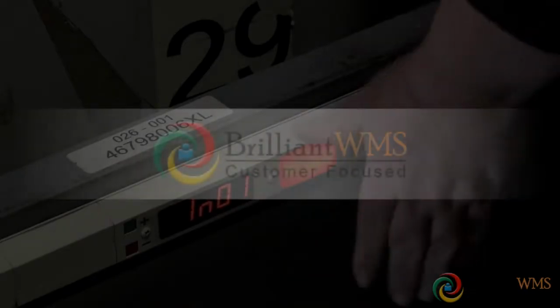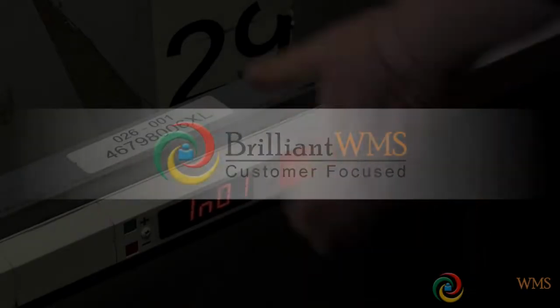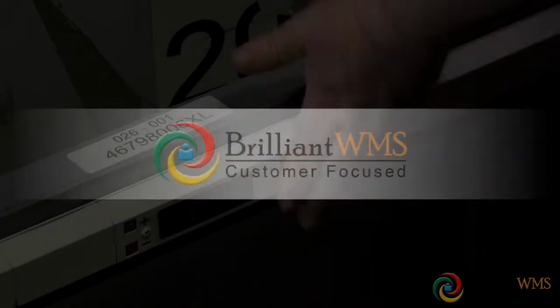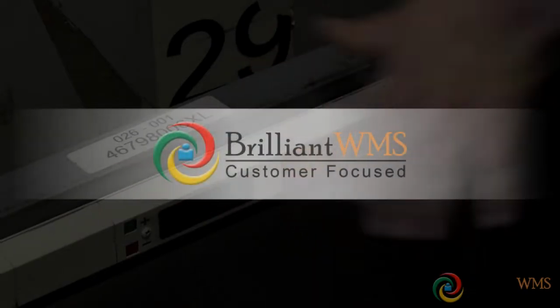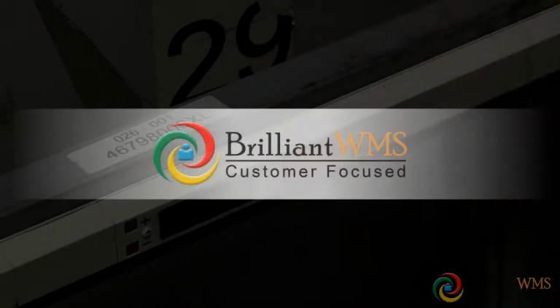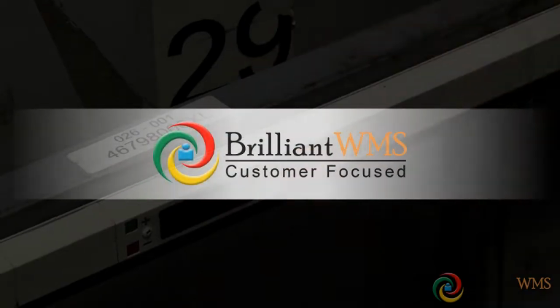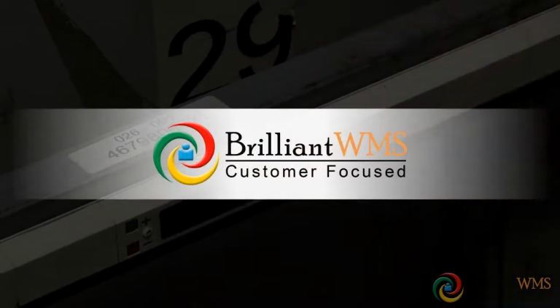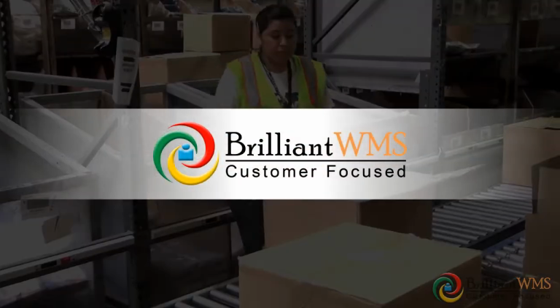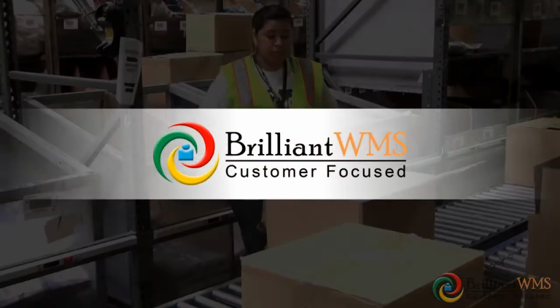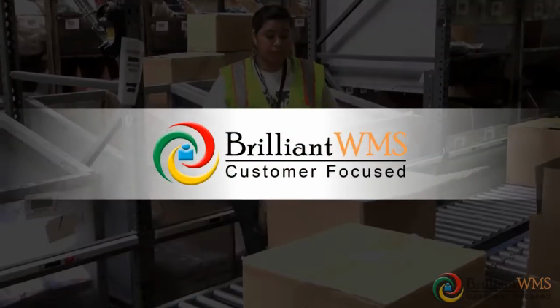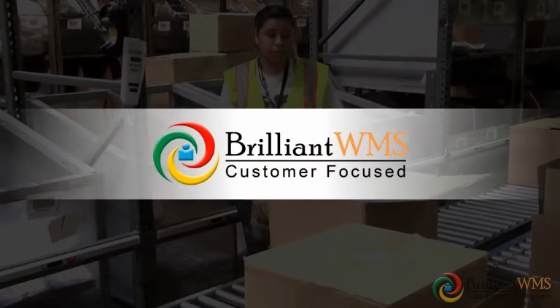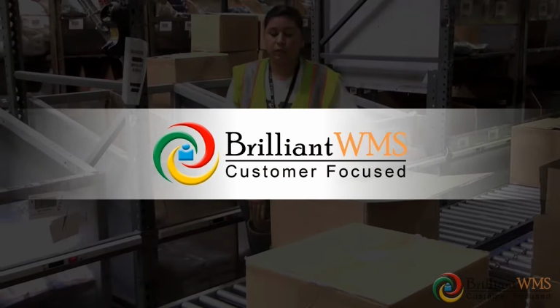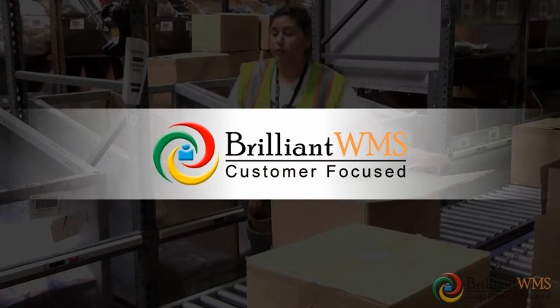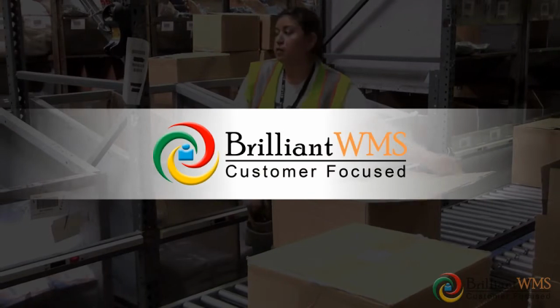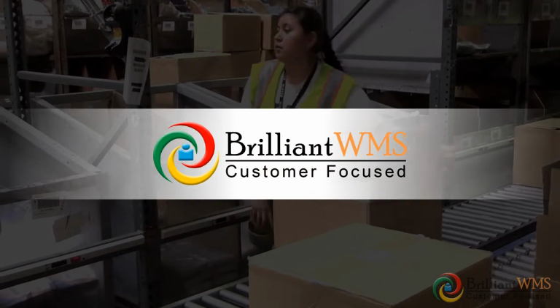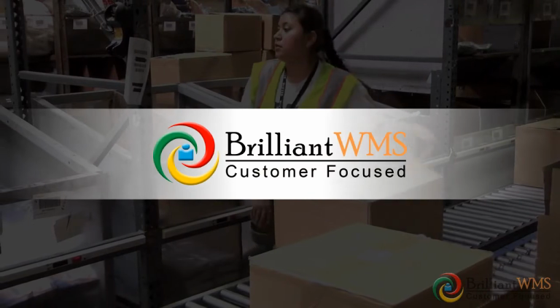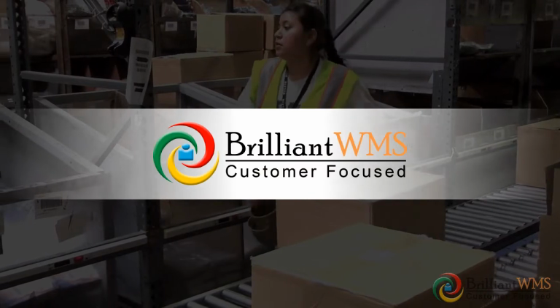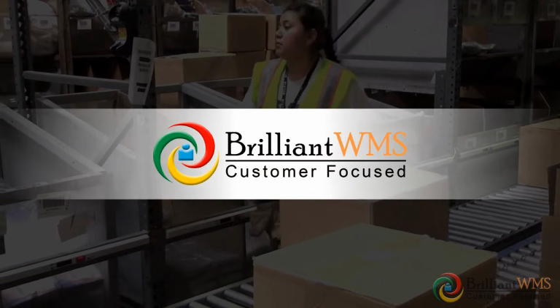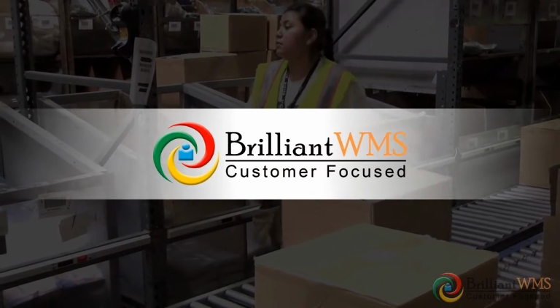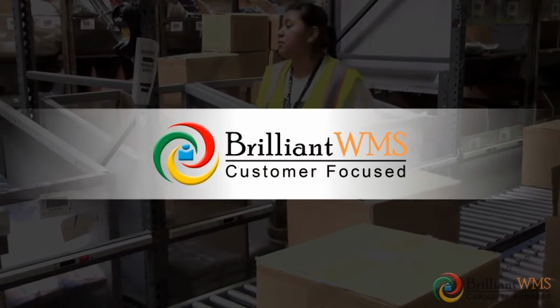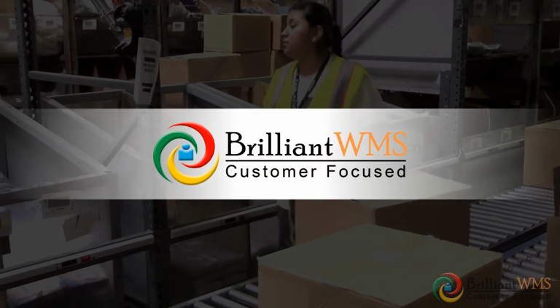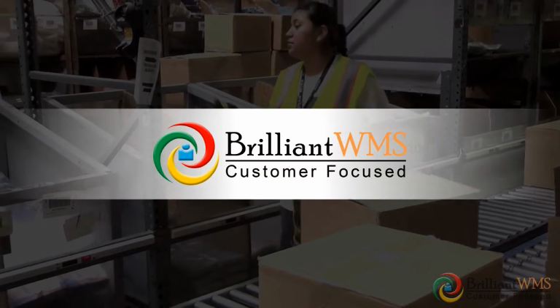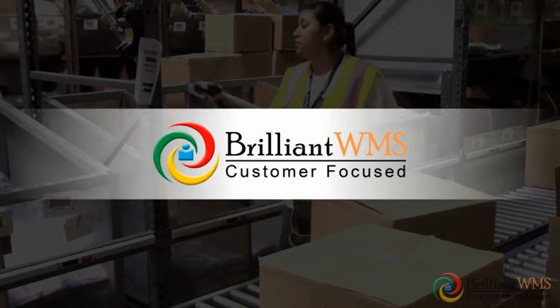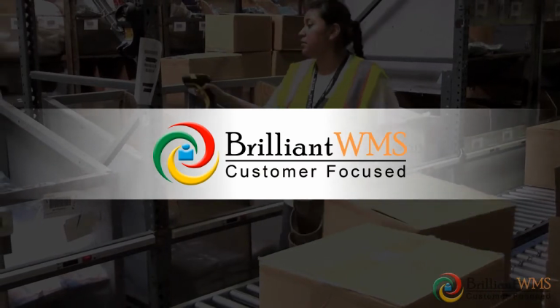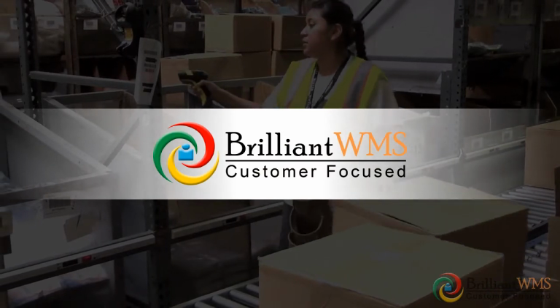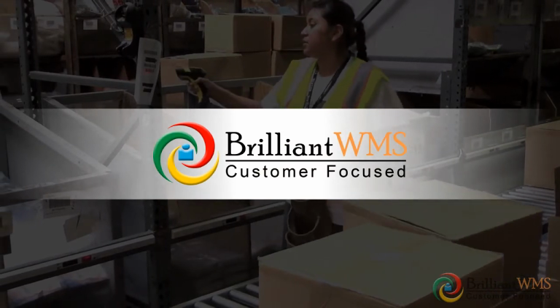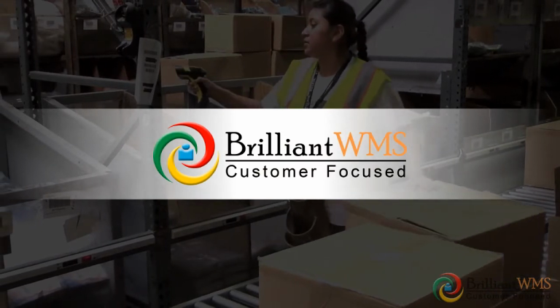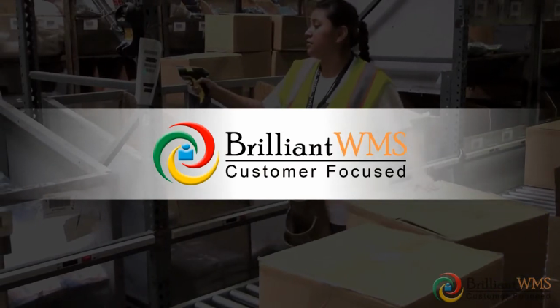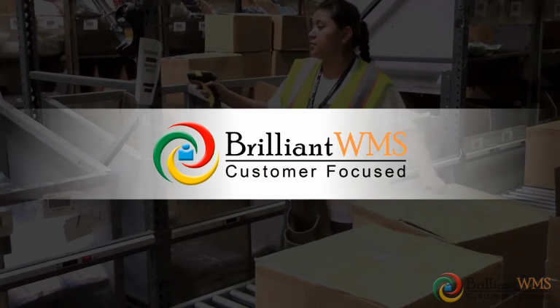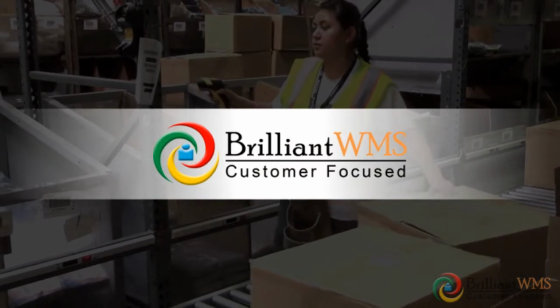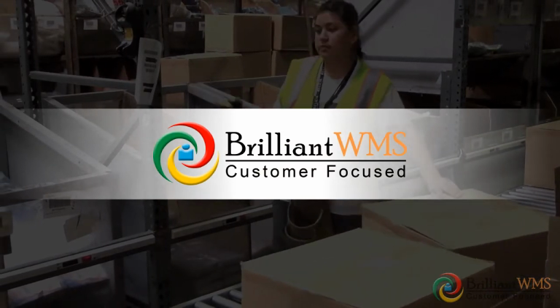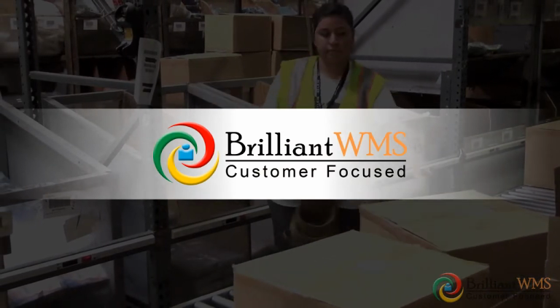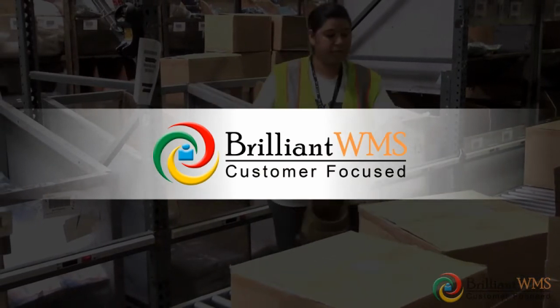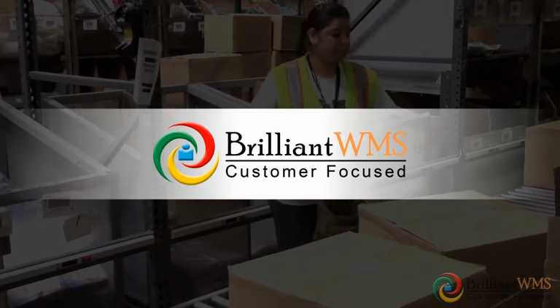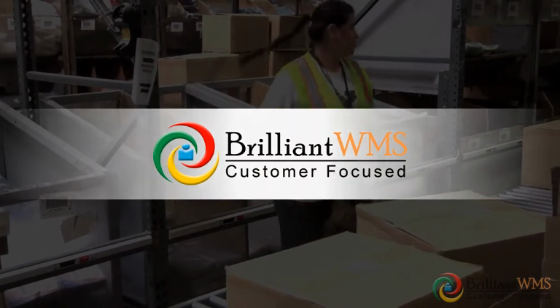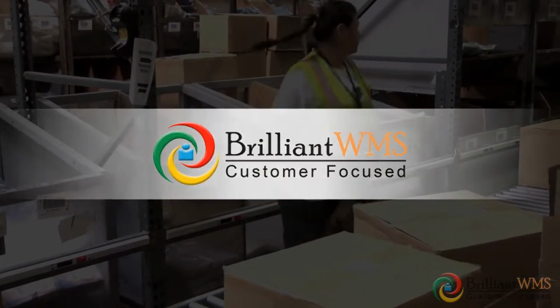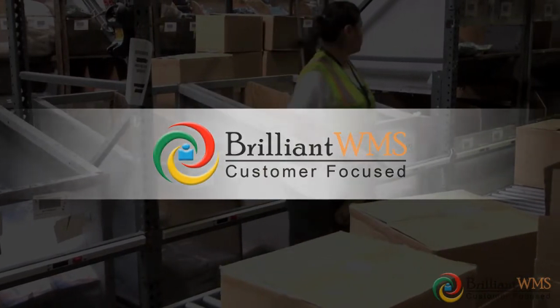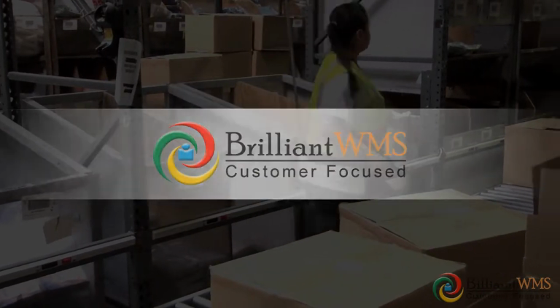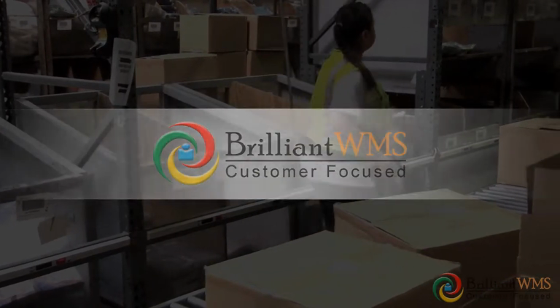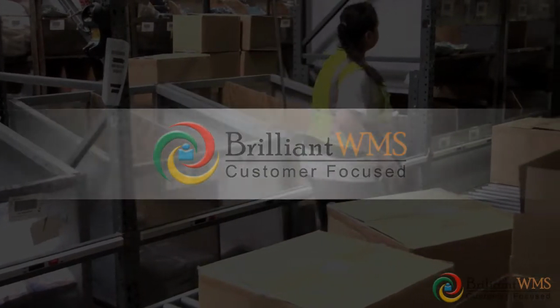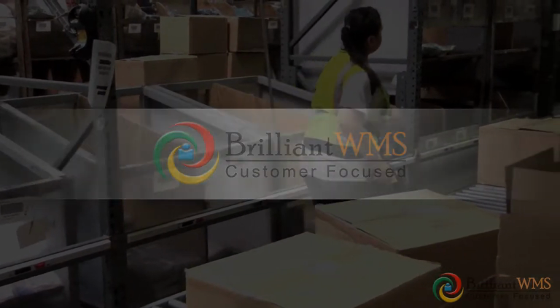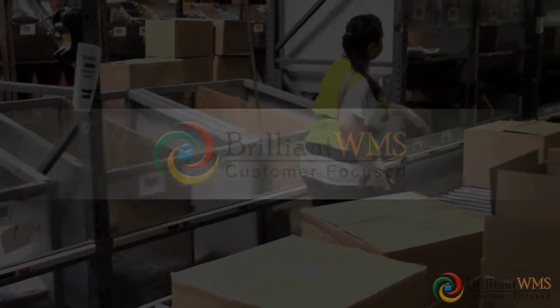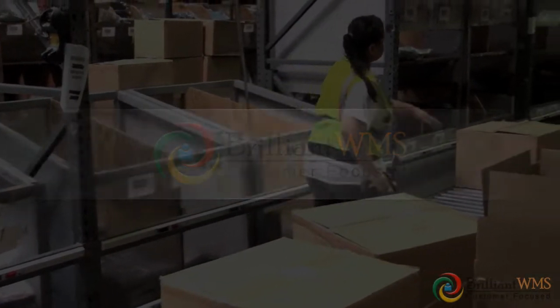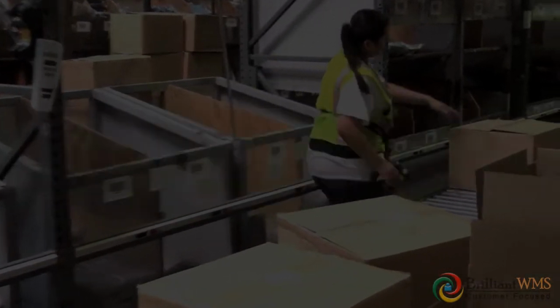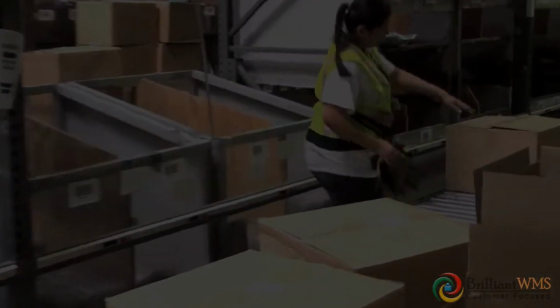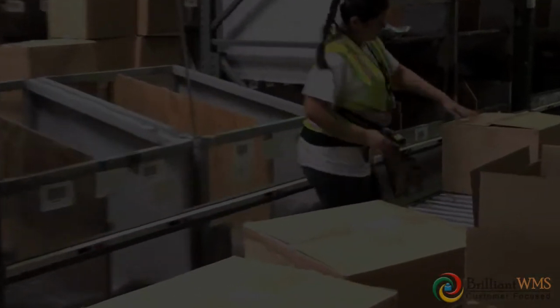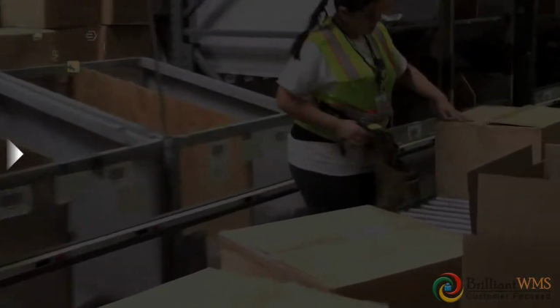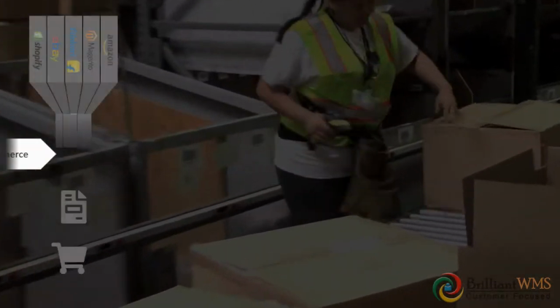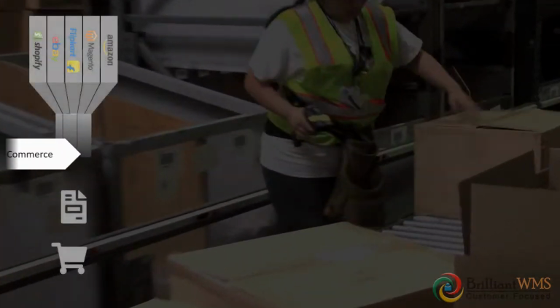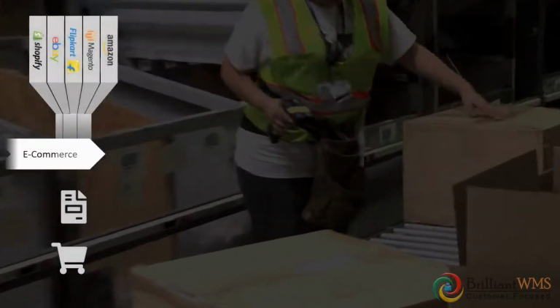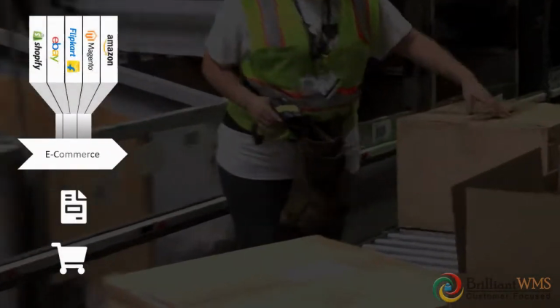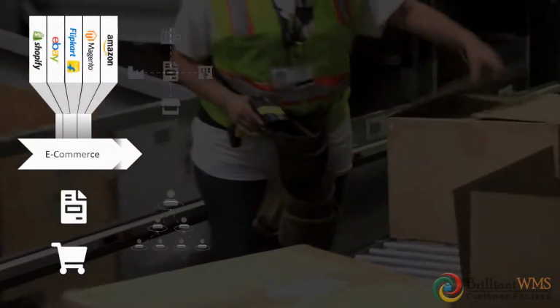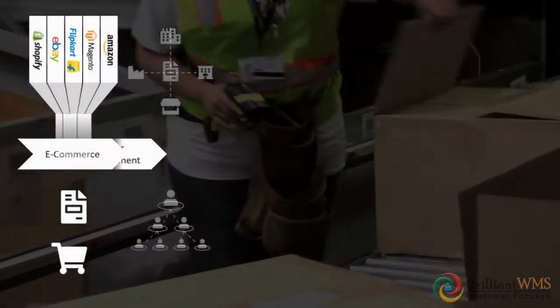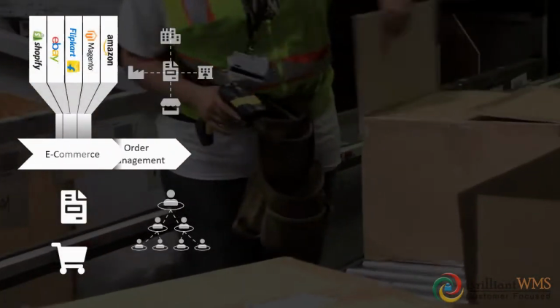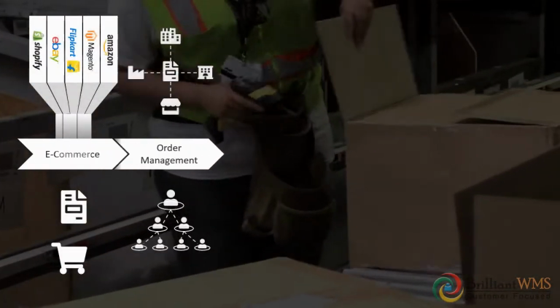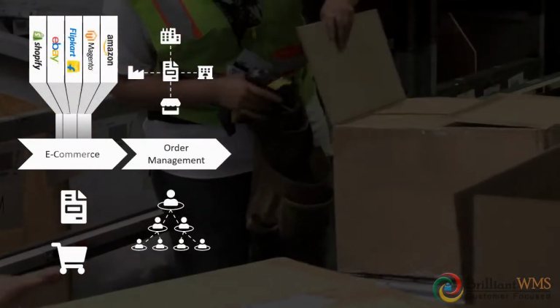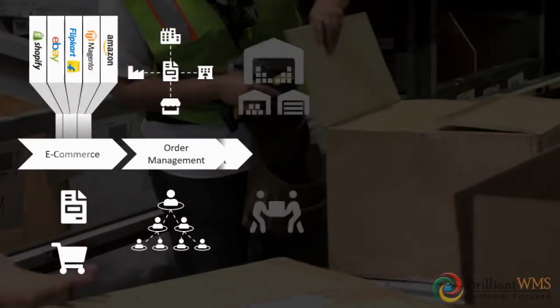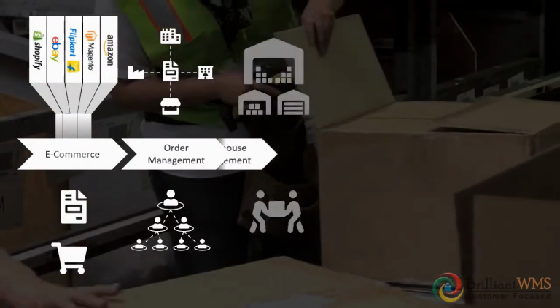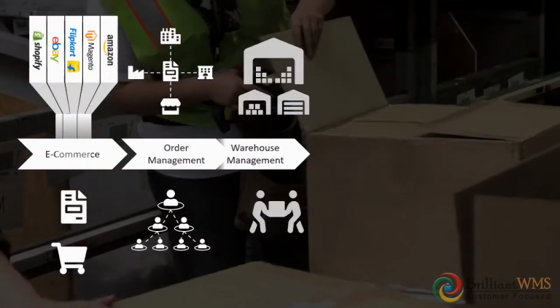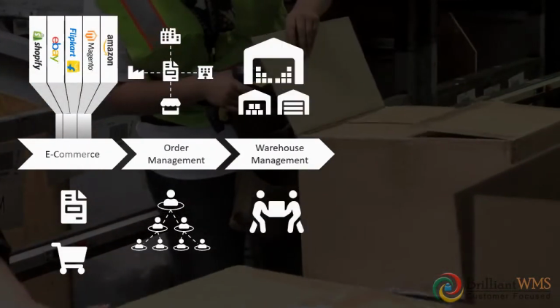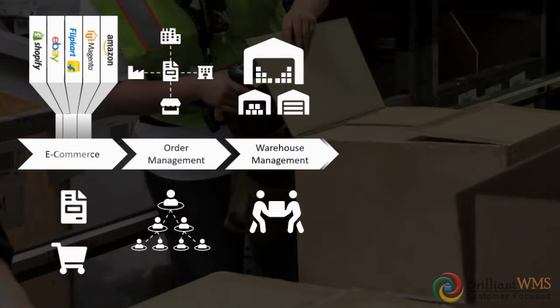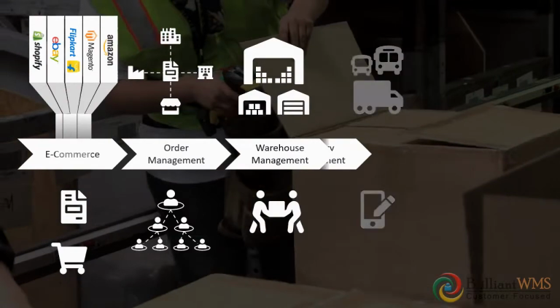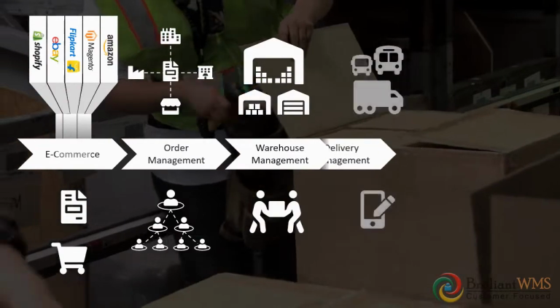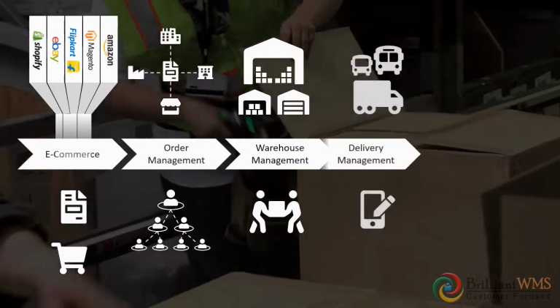Brilliant WMS — multiple problems, one solution. From e-commerce to 3PL.